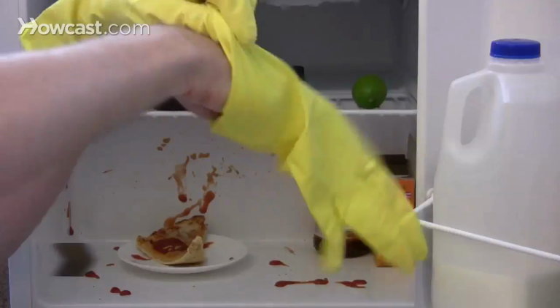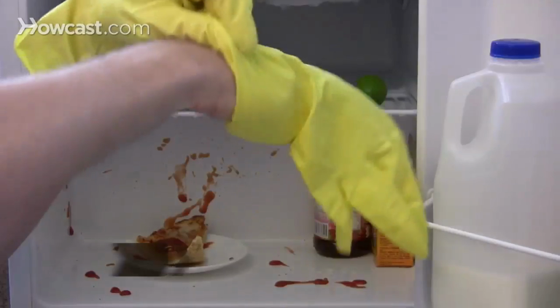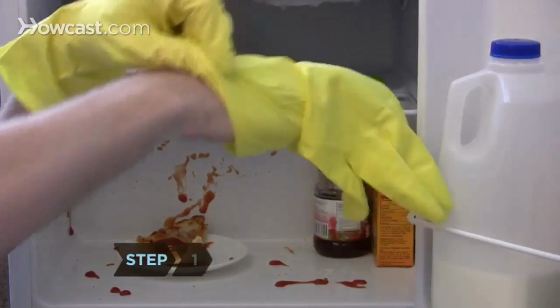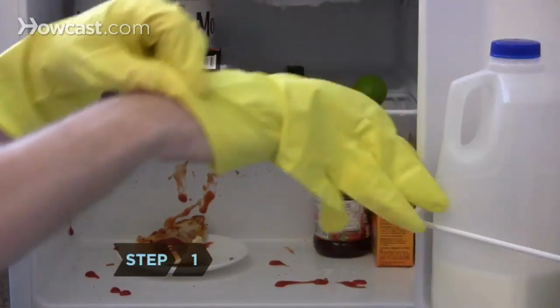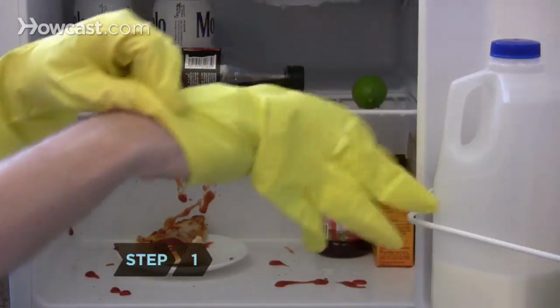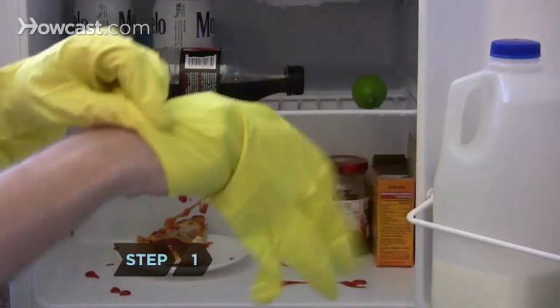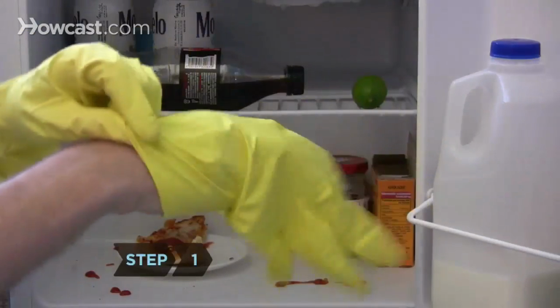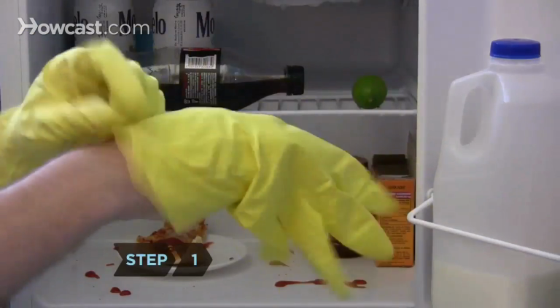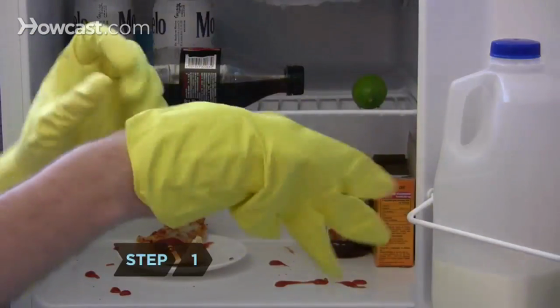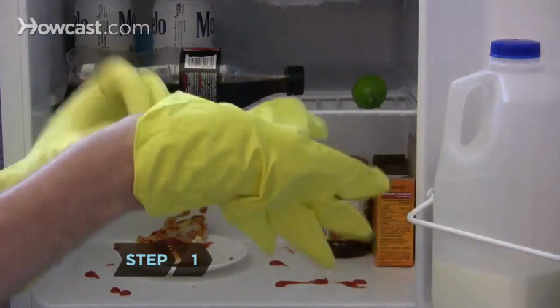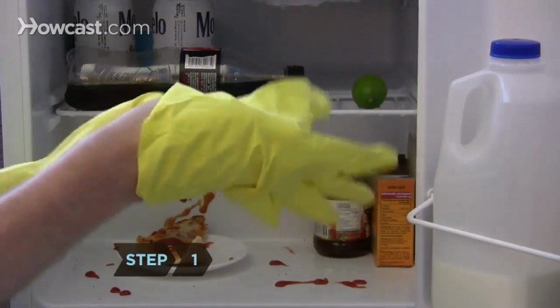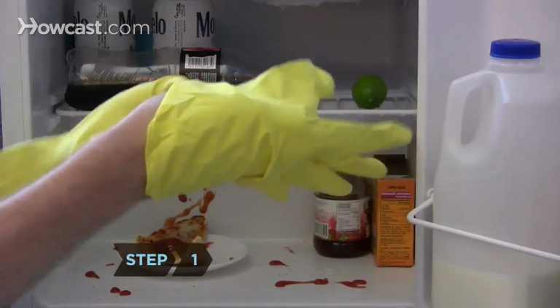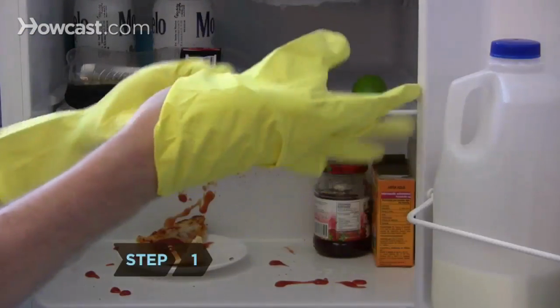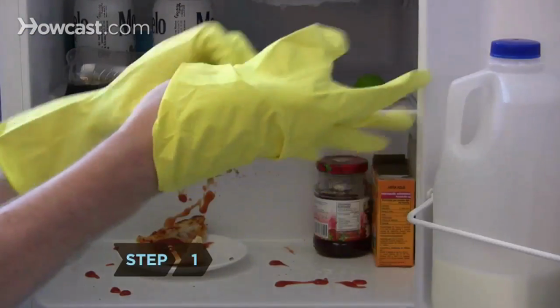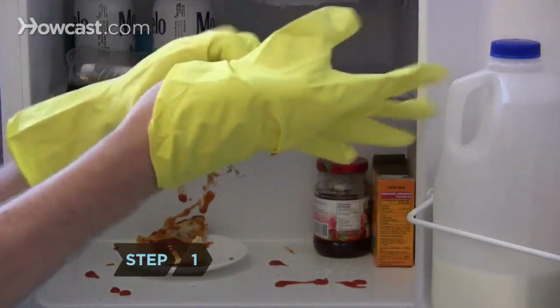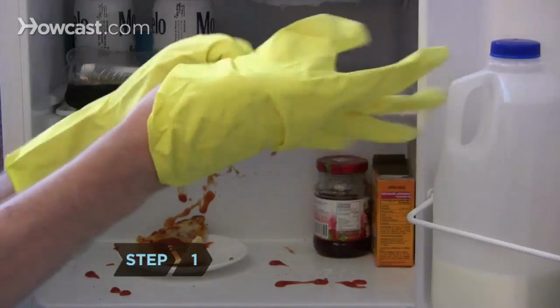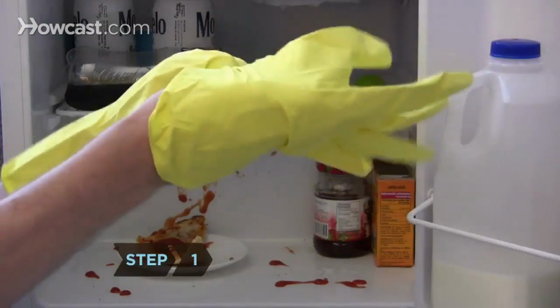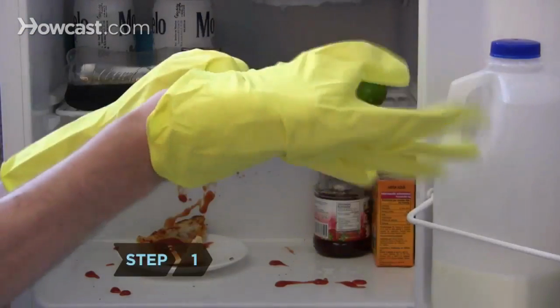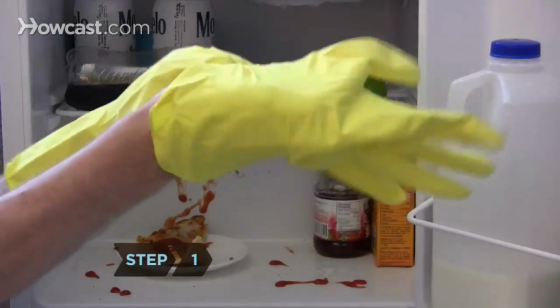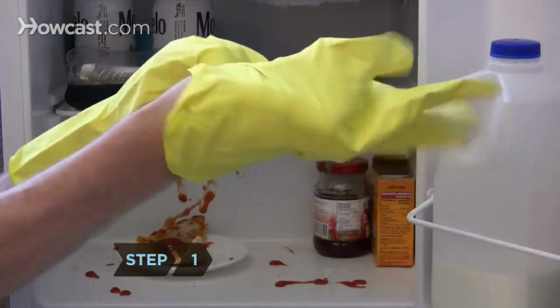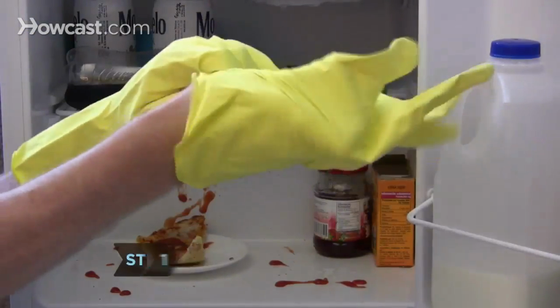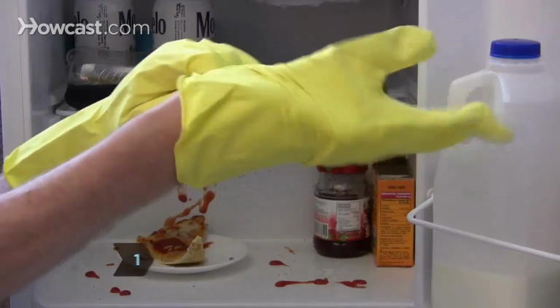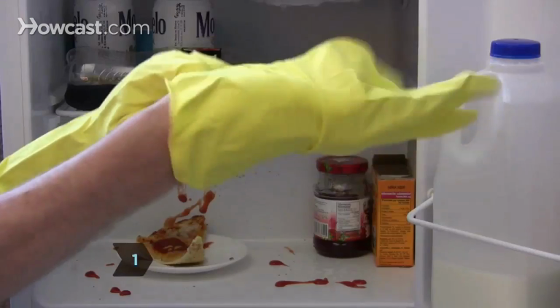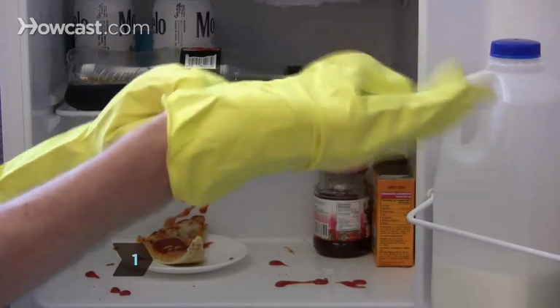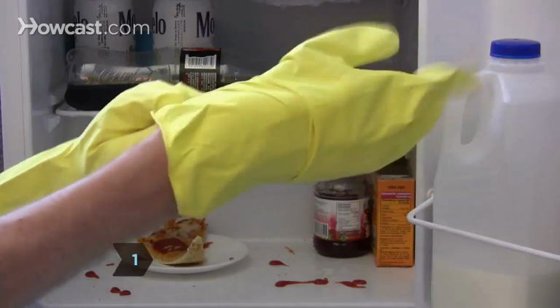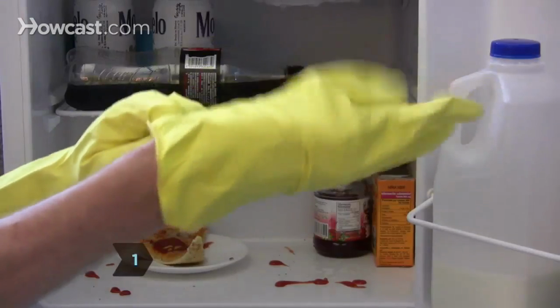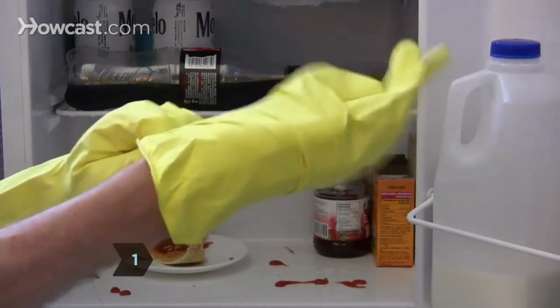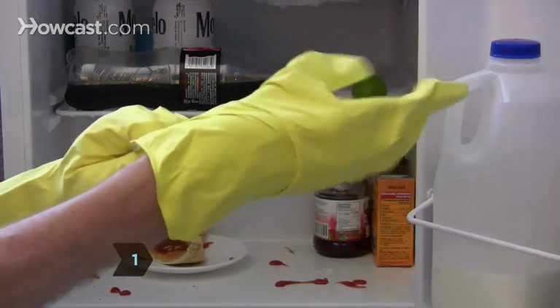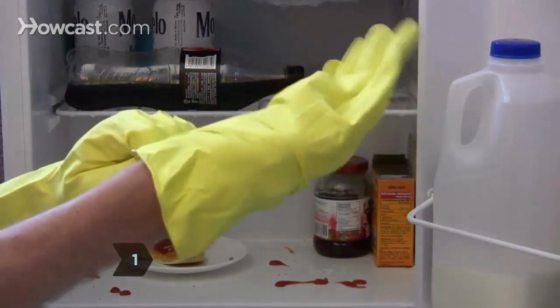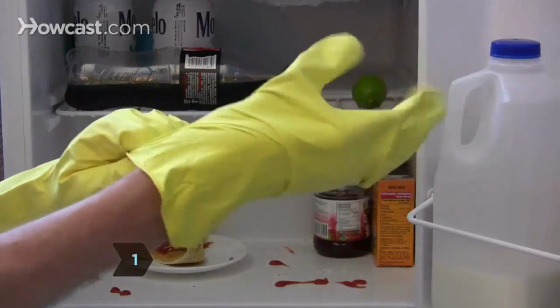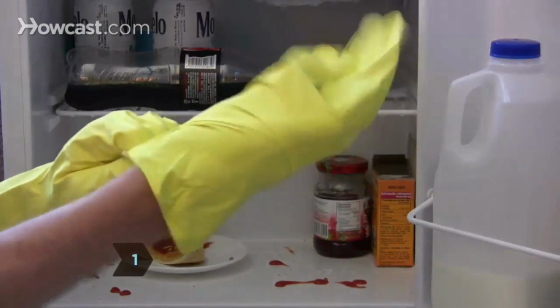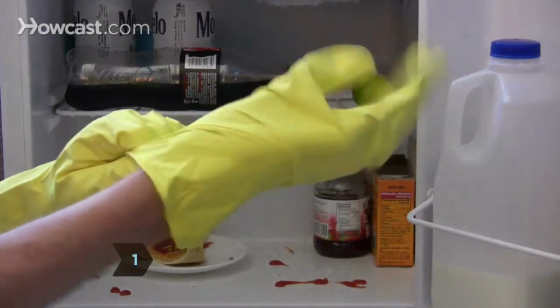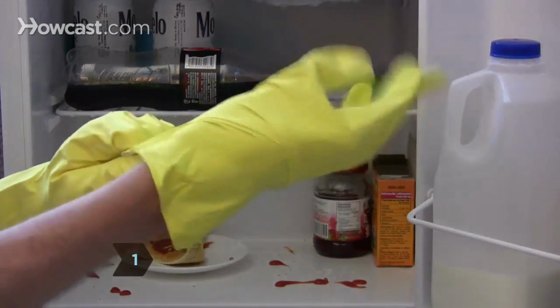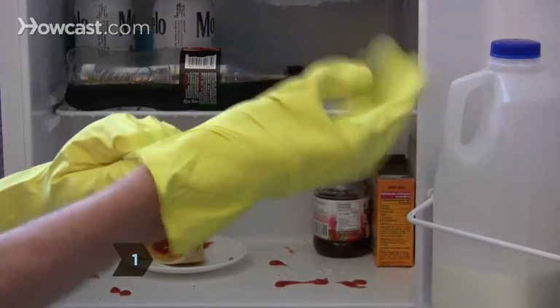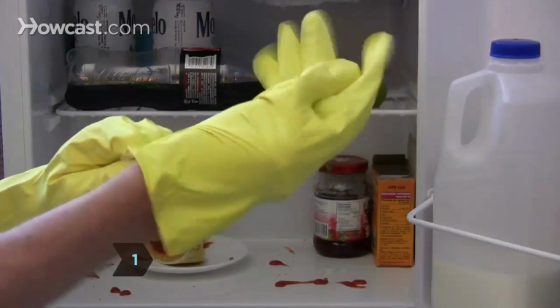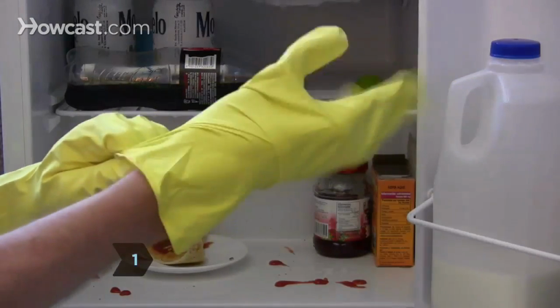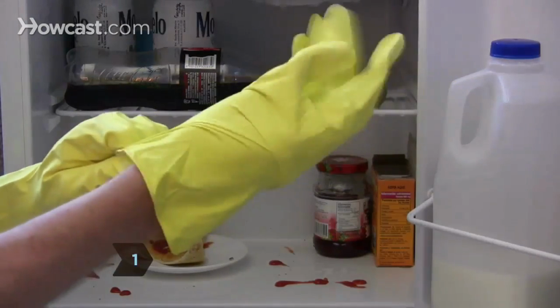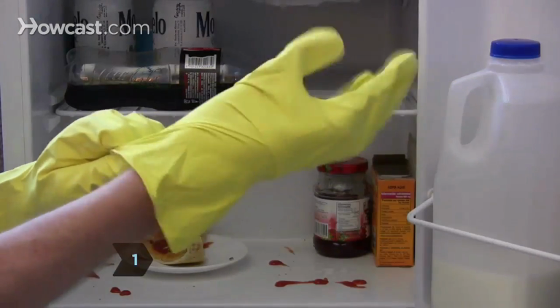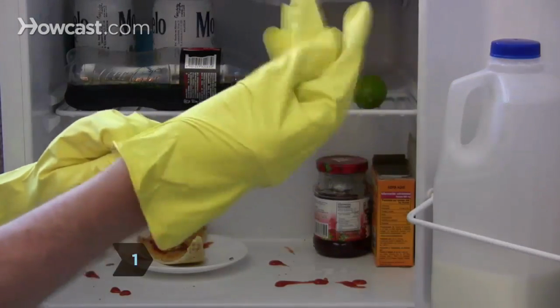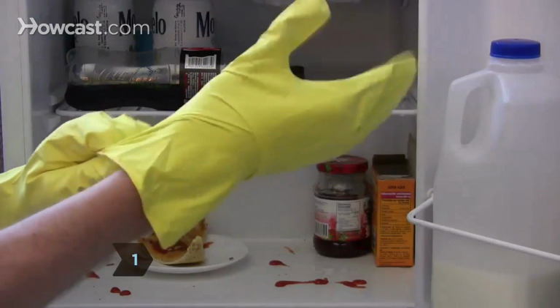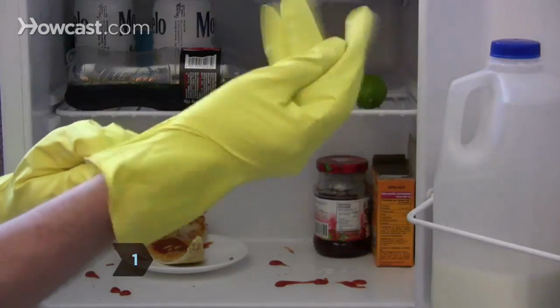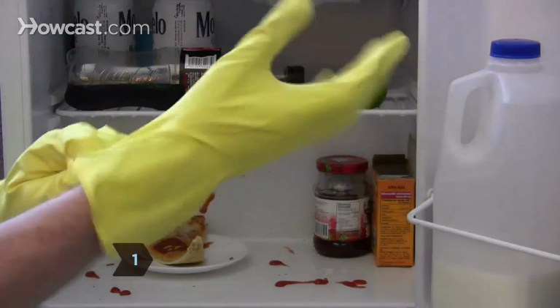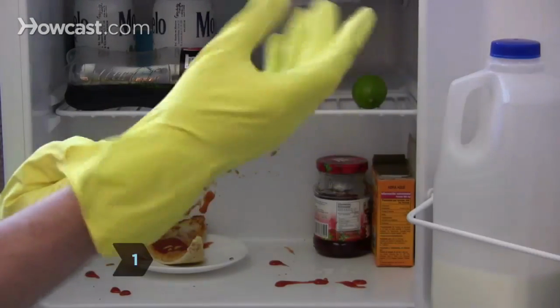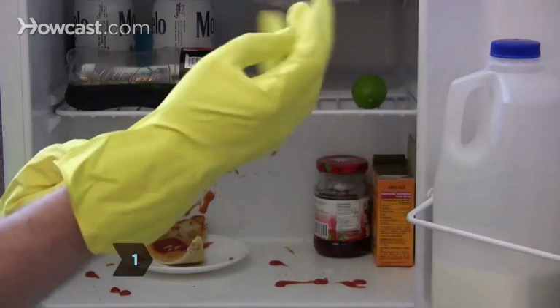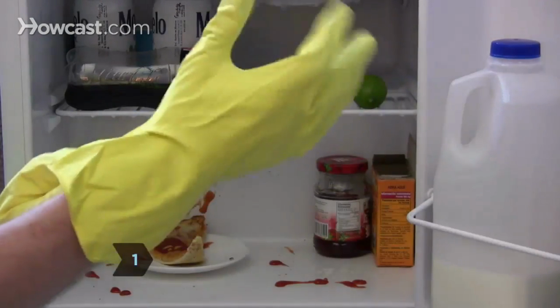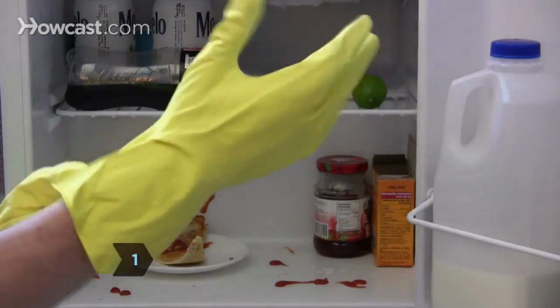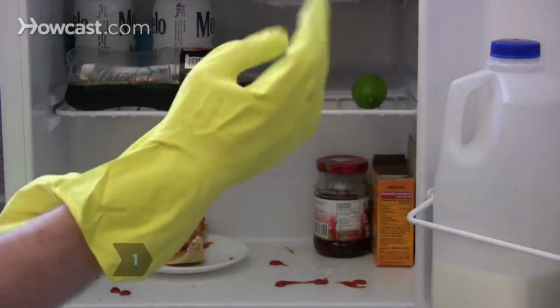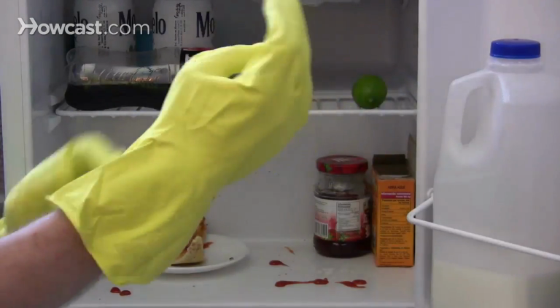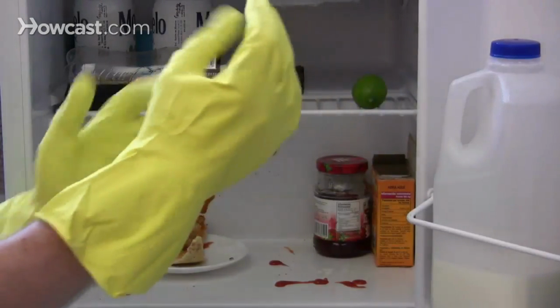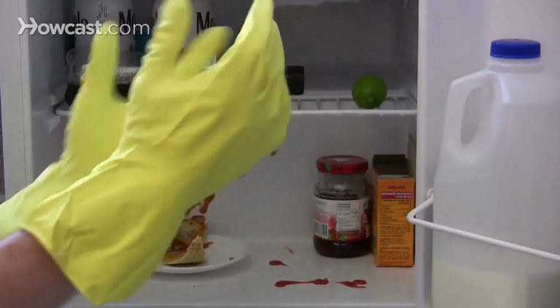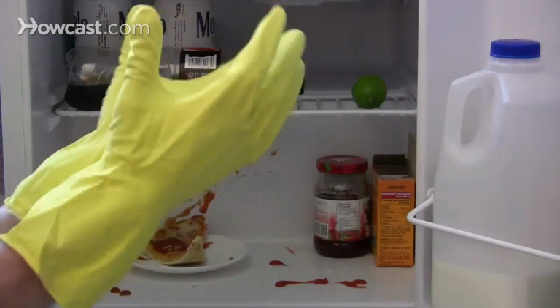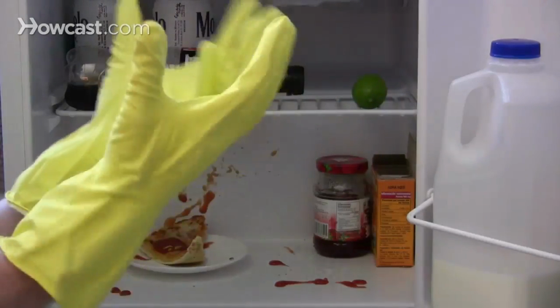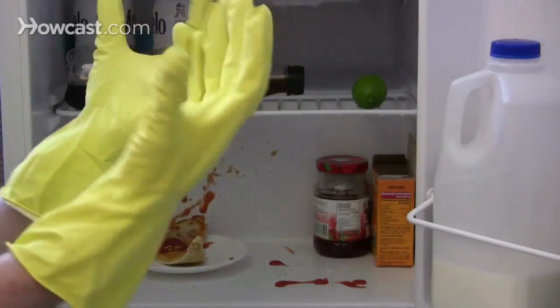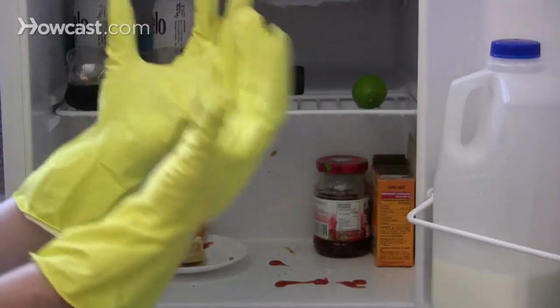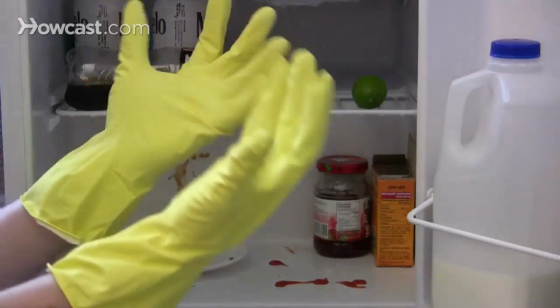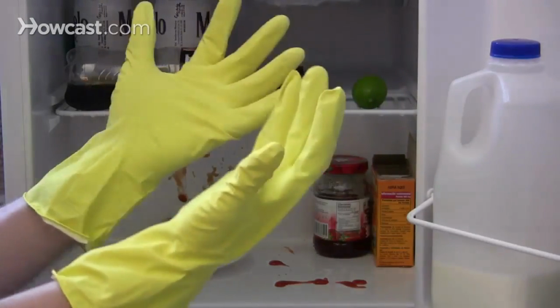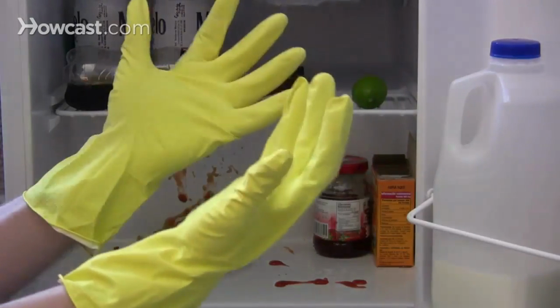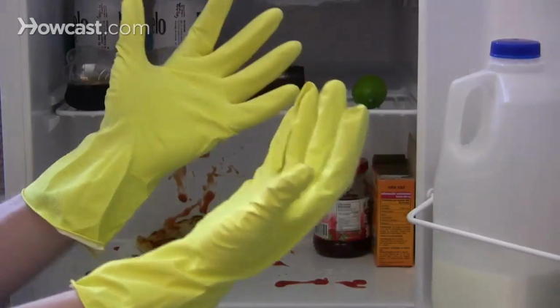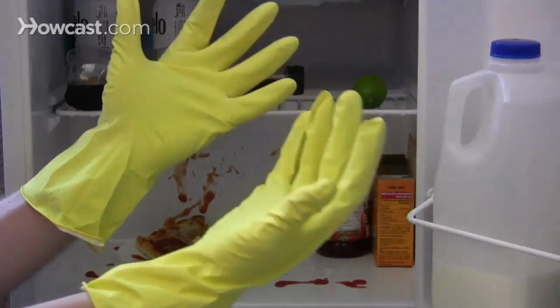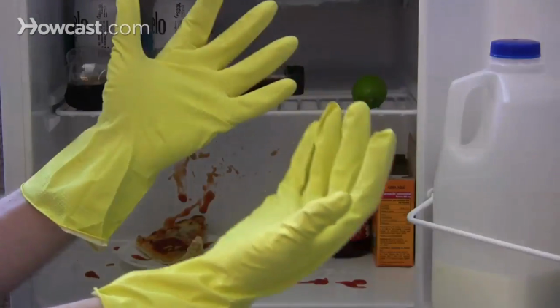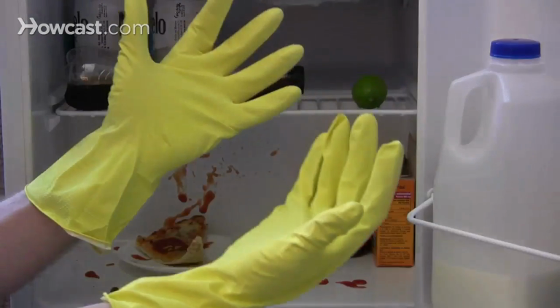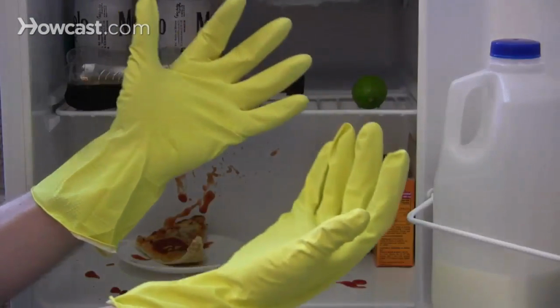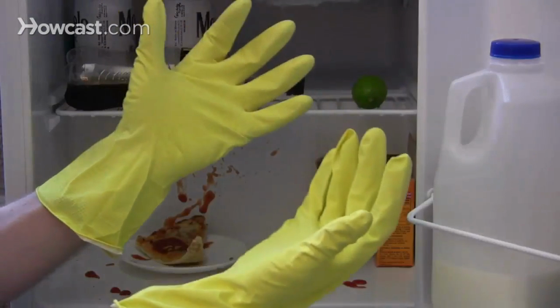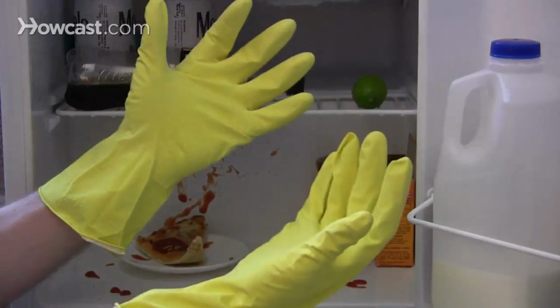Step 1. Put a pair of plastic or latex gloves on to protect your skin from any bacteria, mold, and your cleaner.